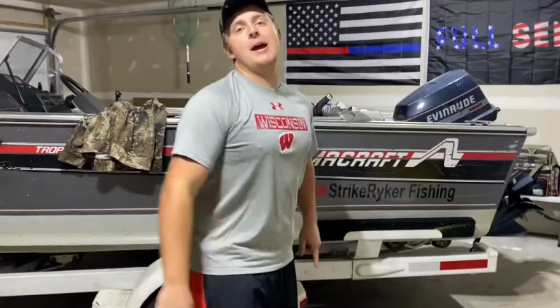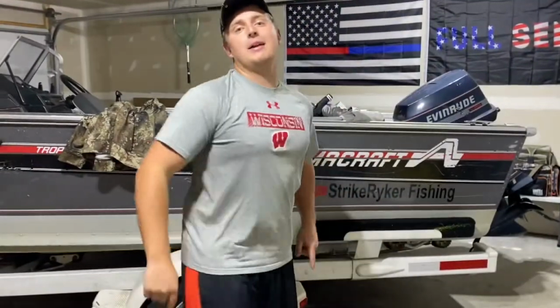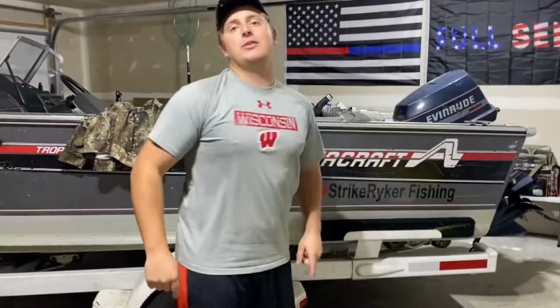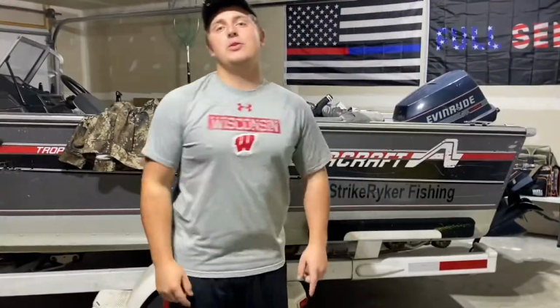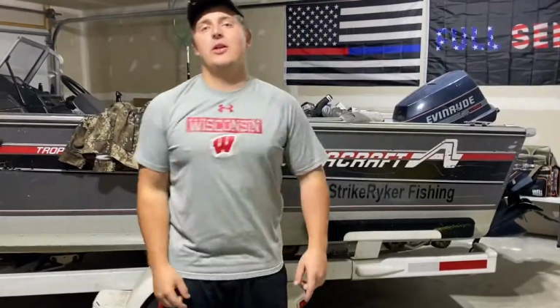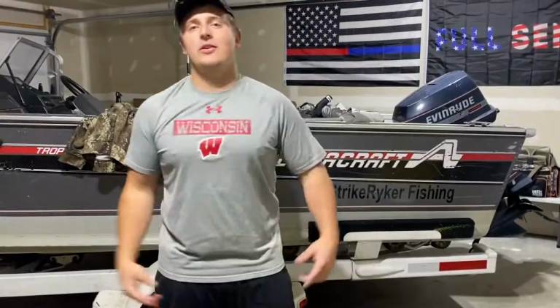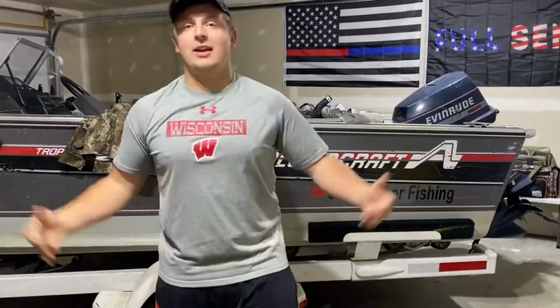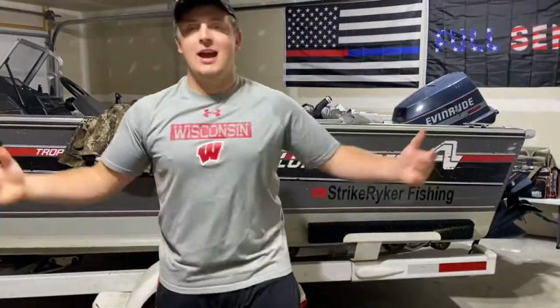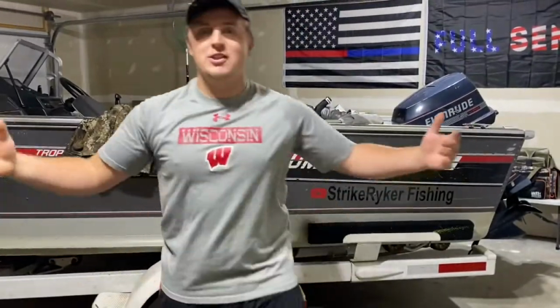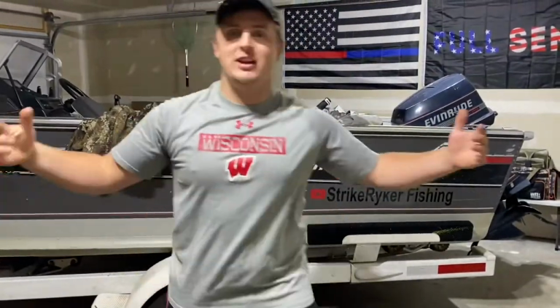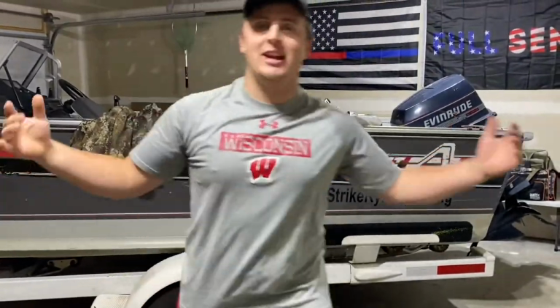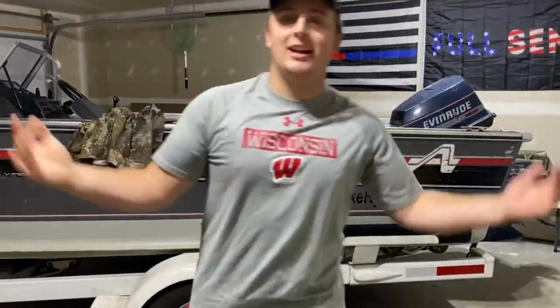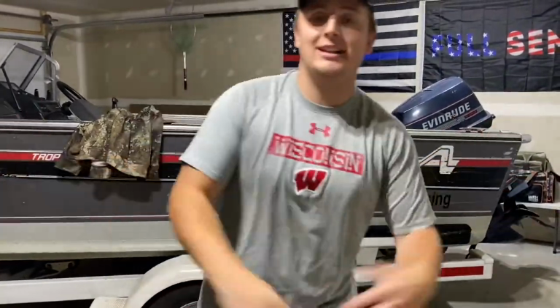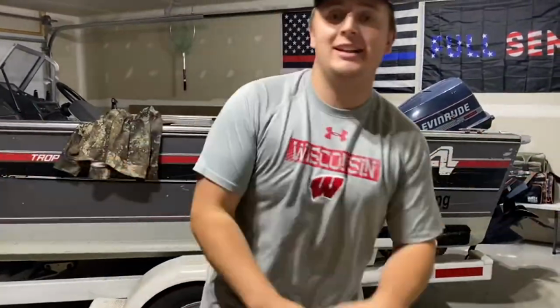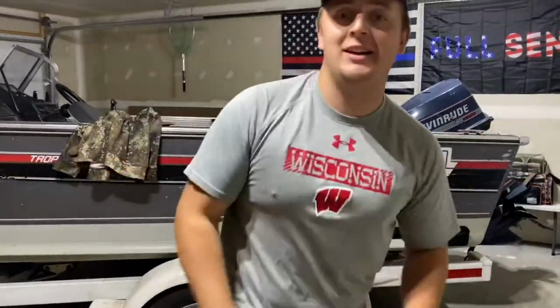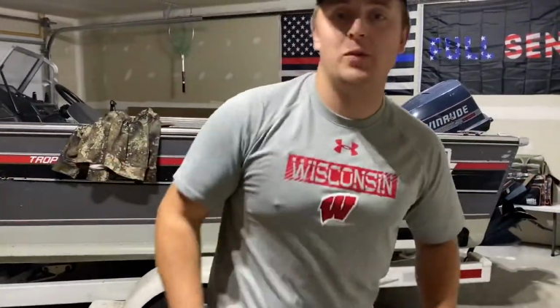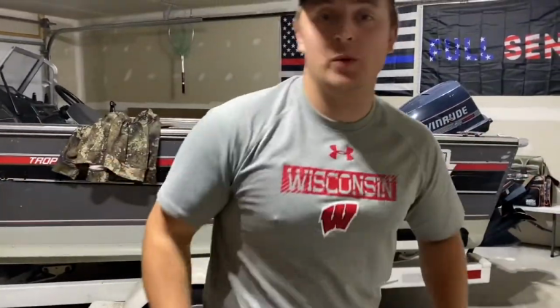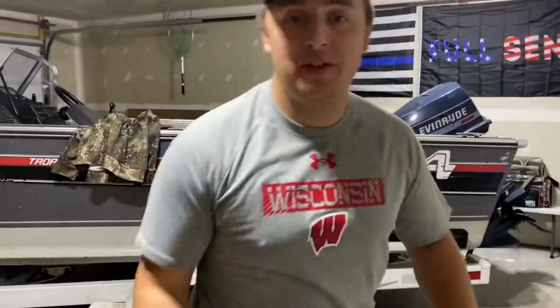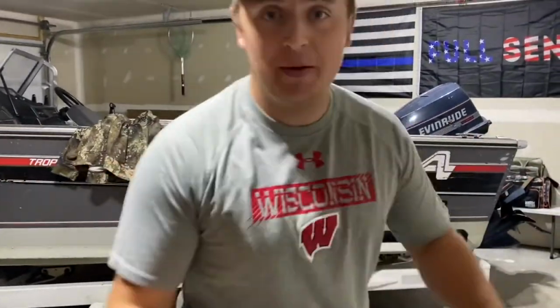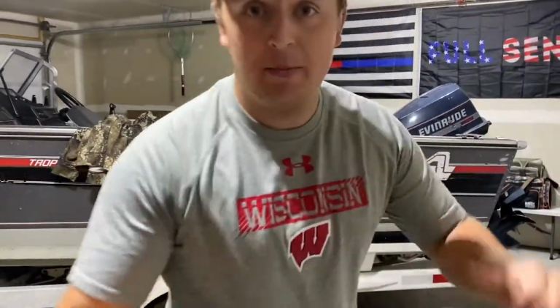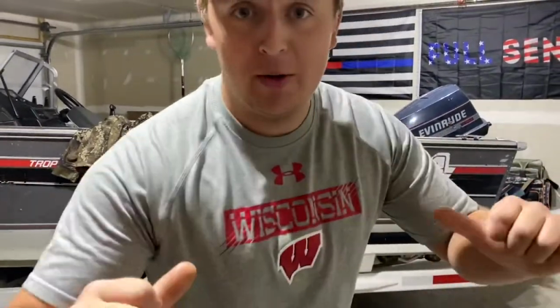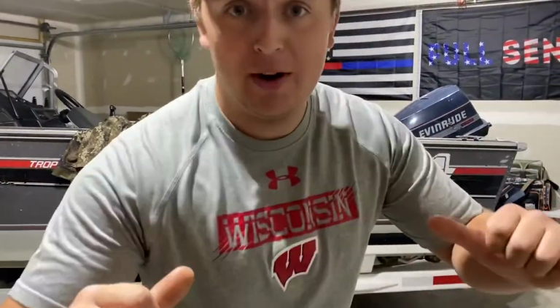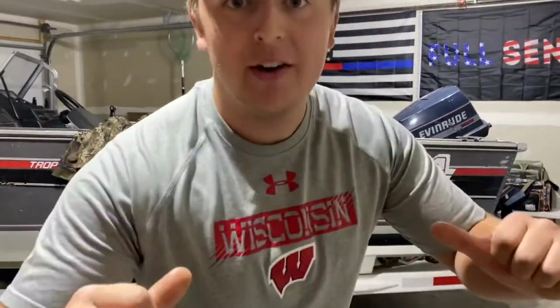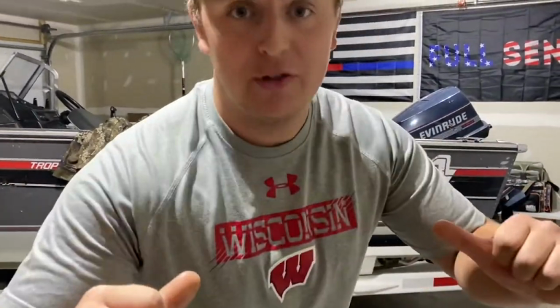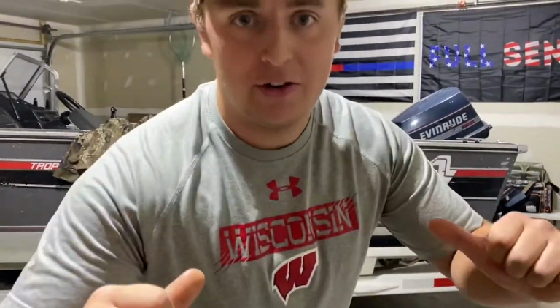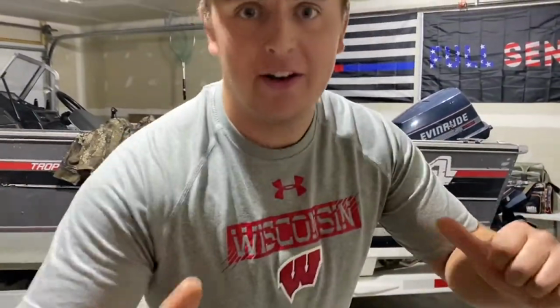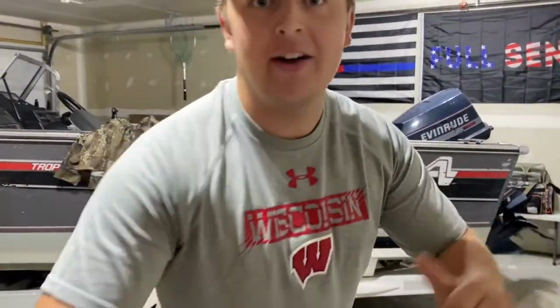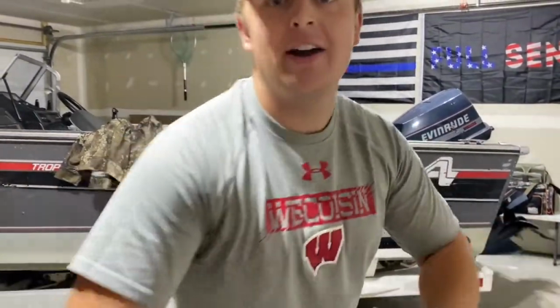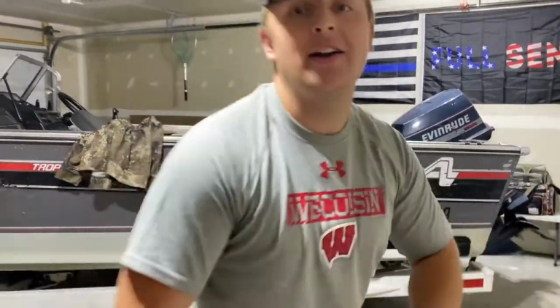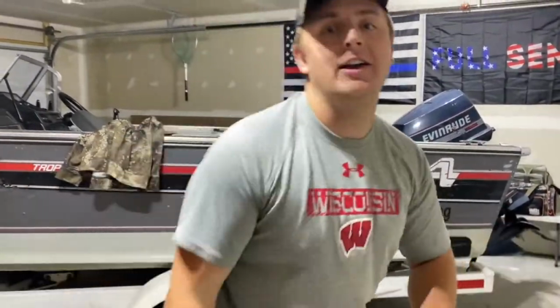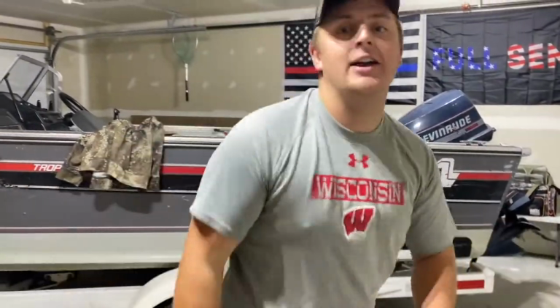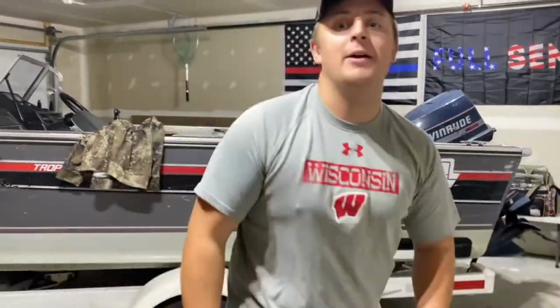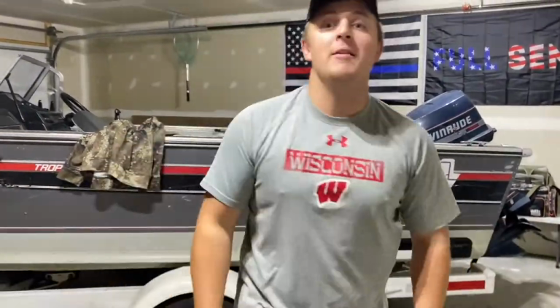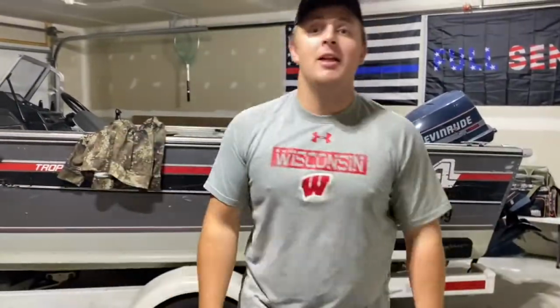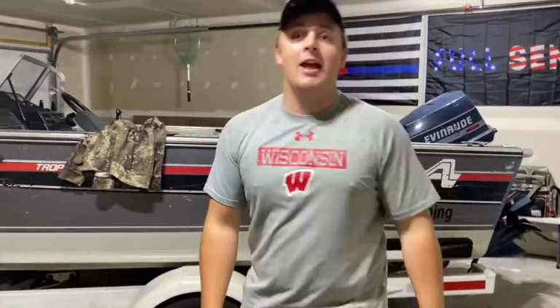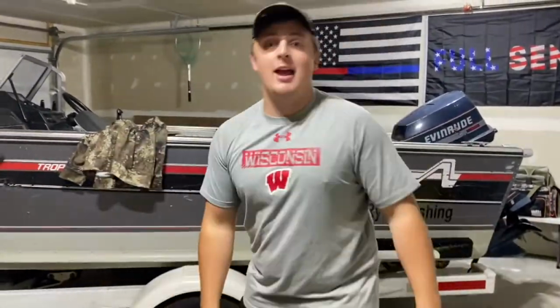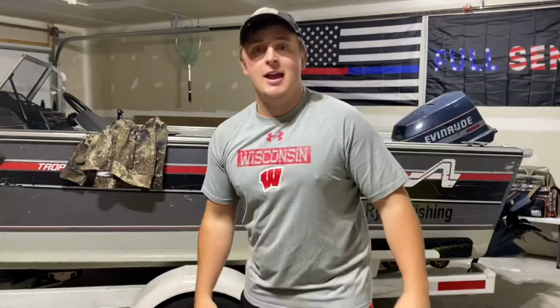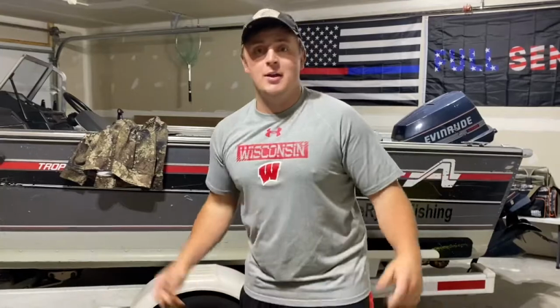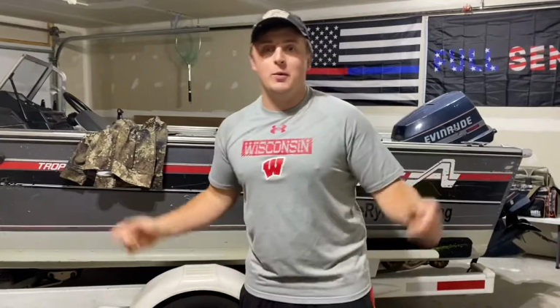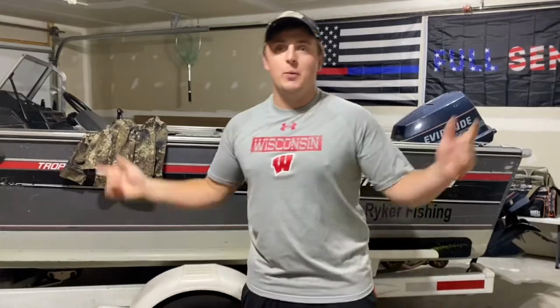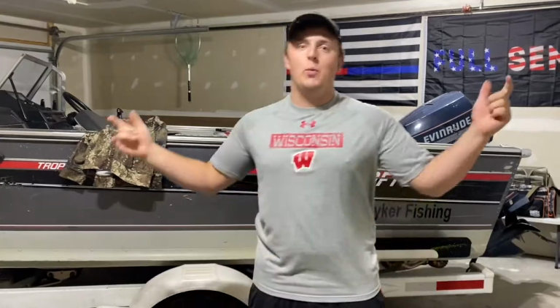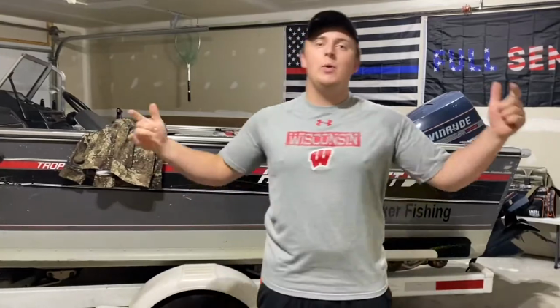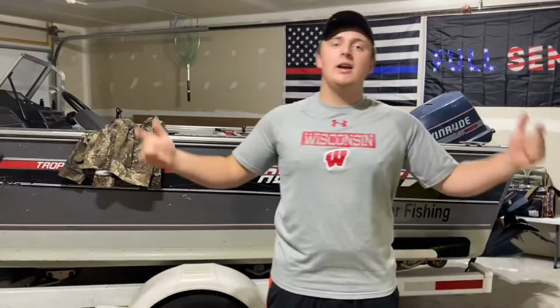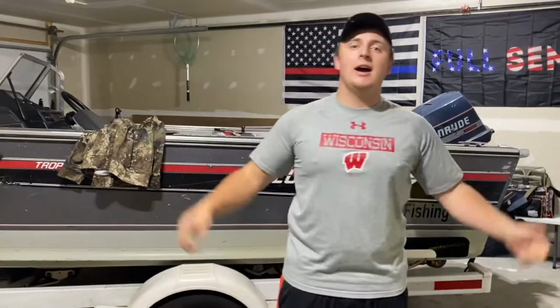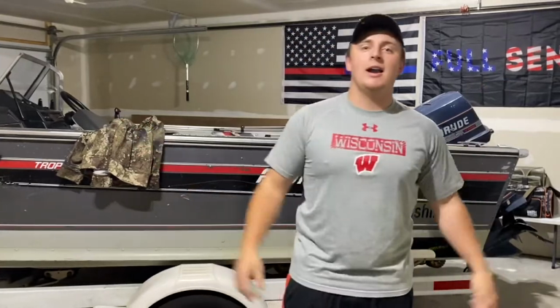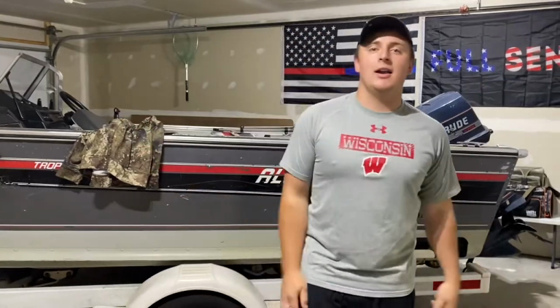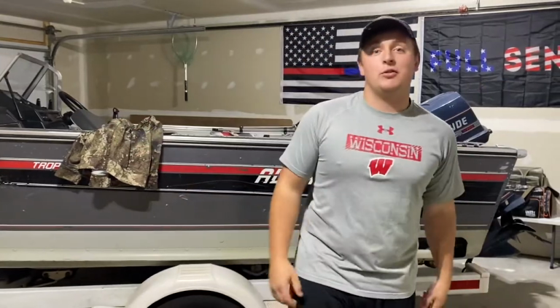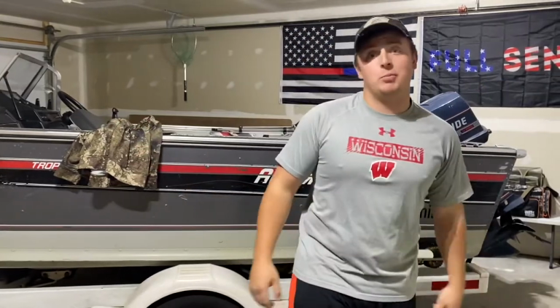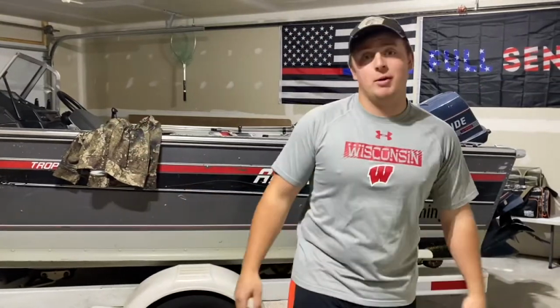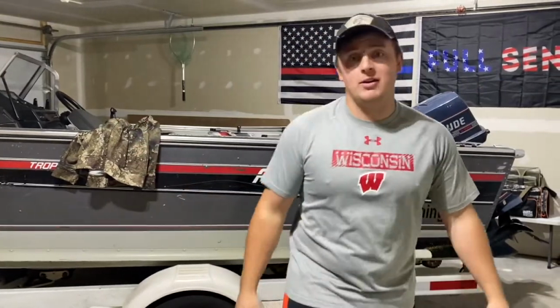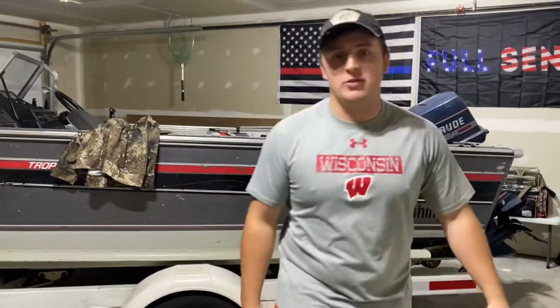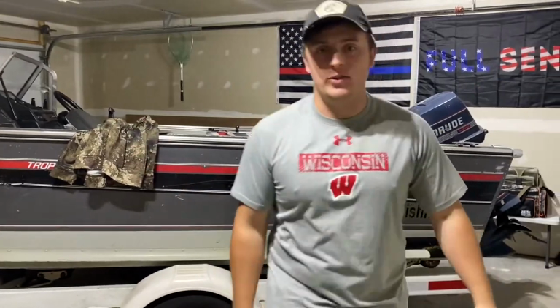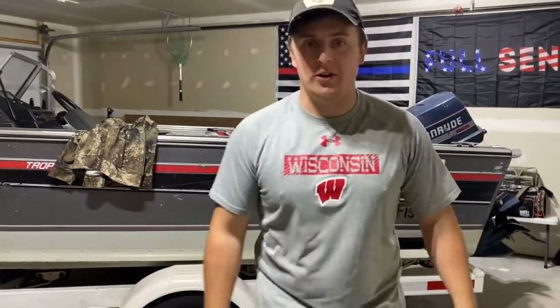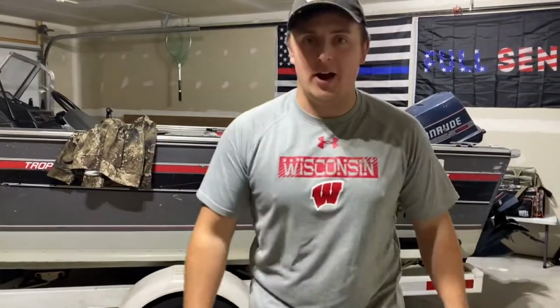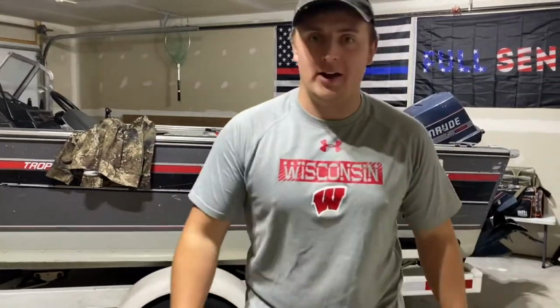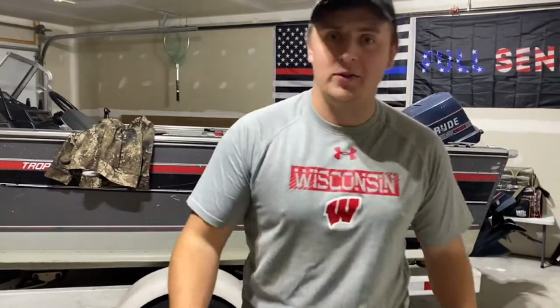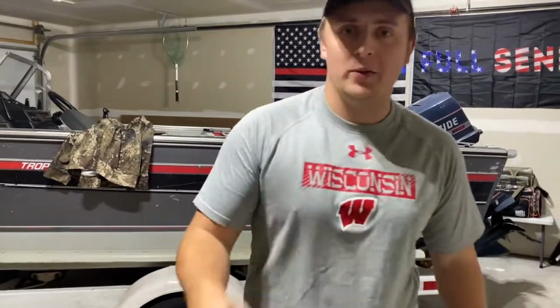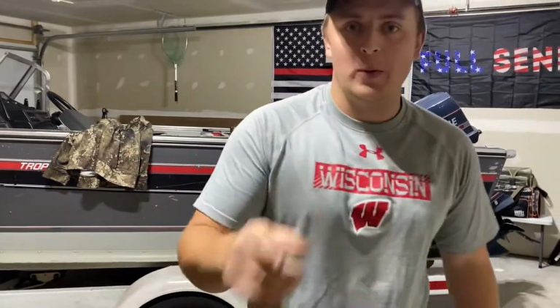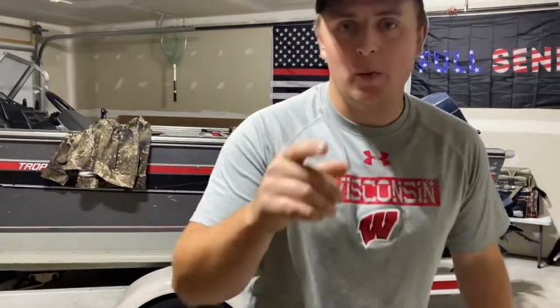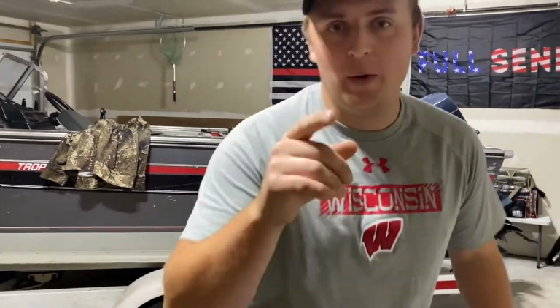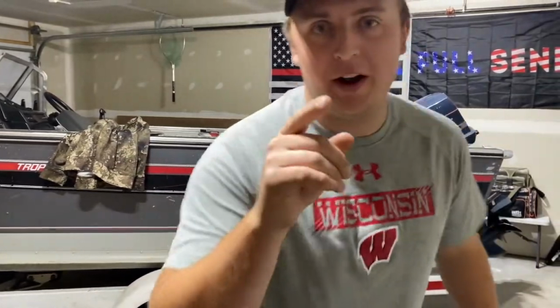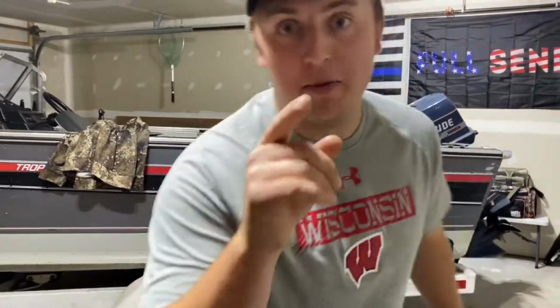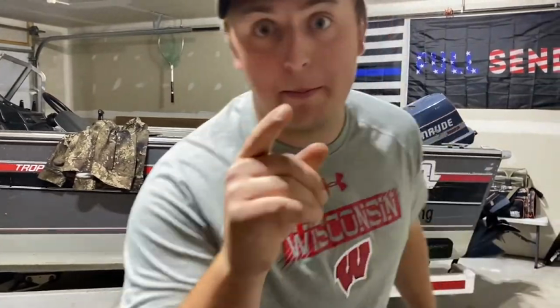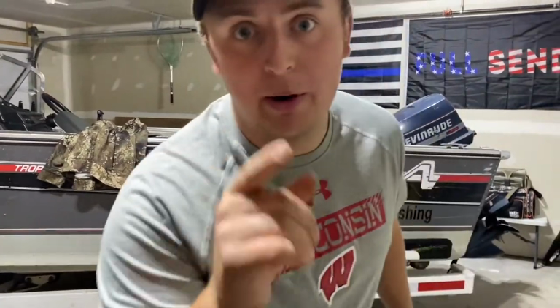Welcome back to another catch and clean with your boy Strike Riker, and we got a surprise for you guys — we got some perch.